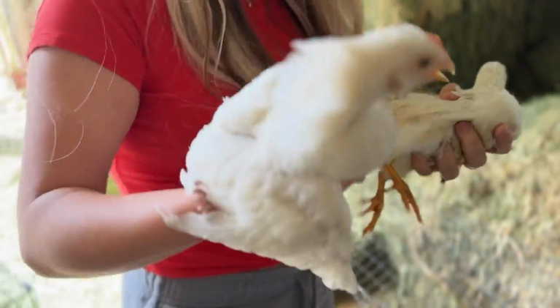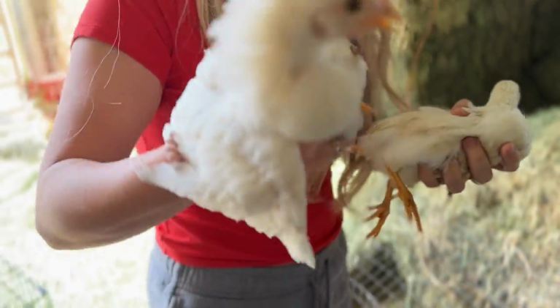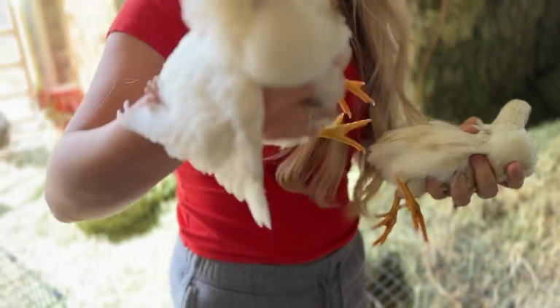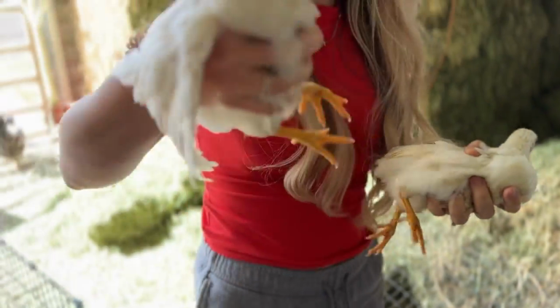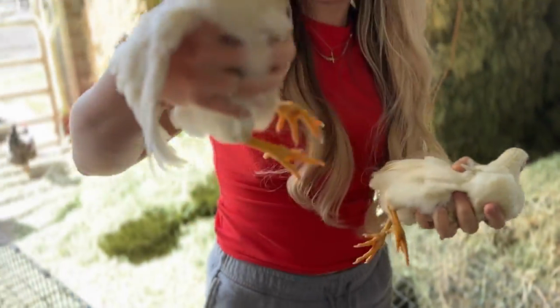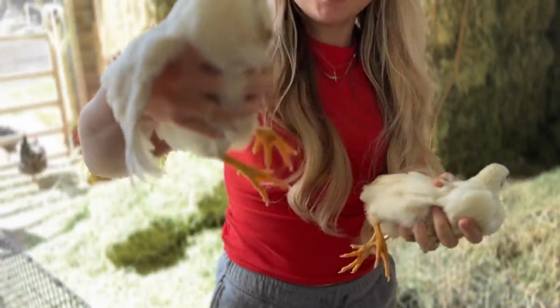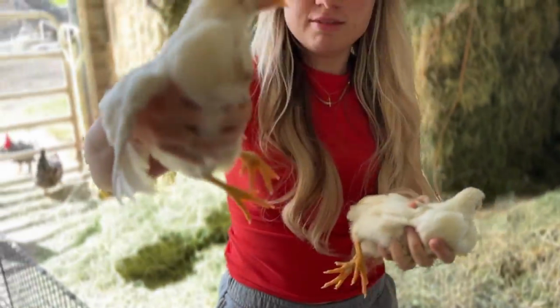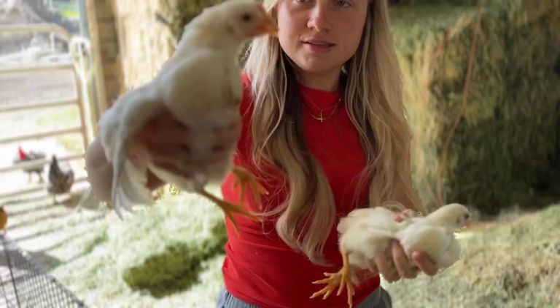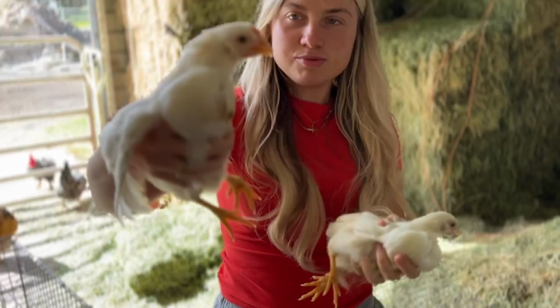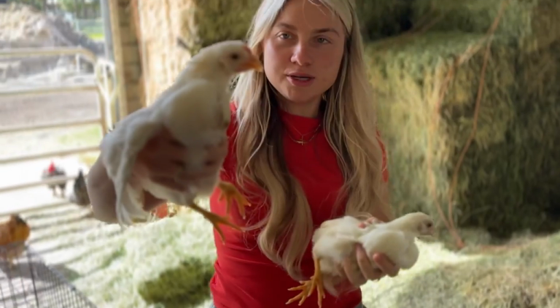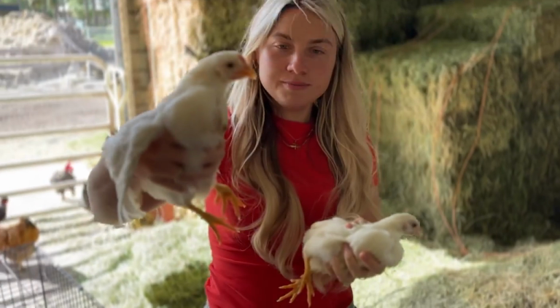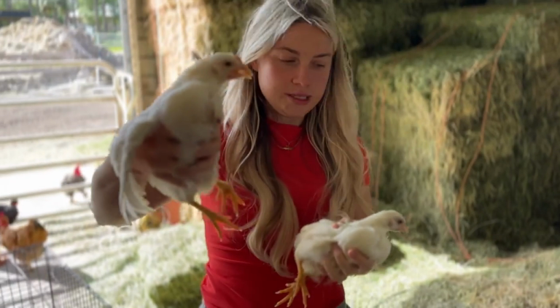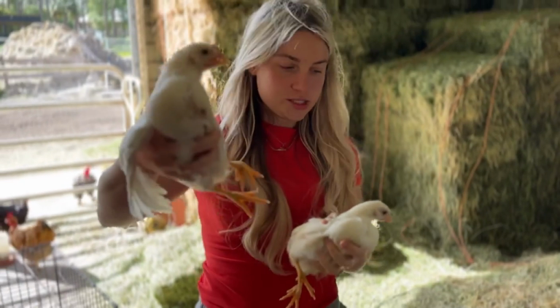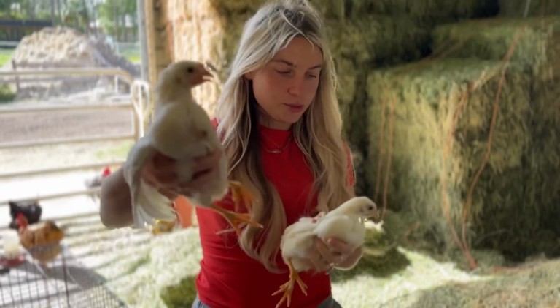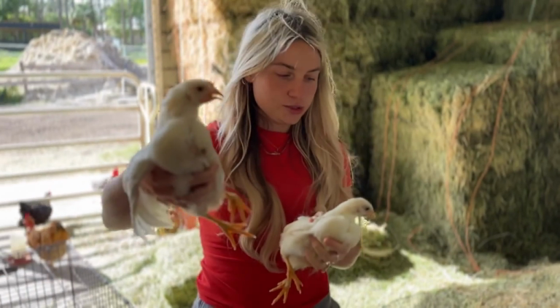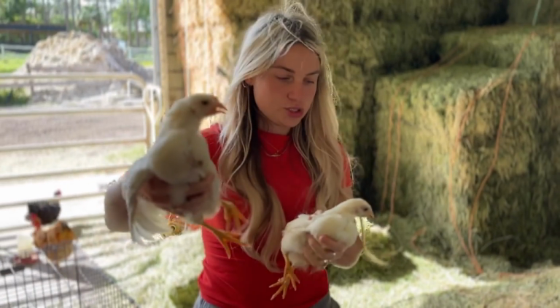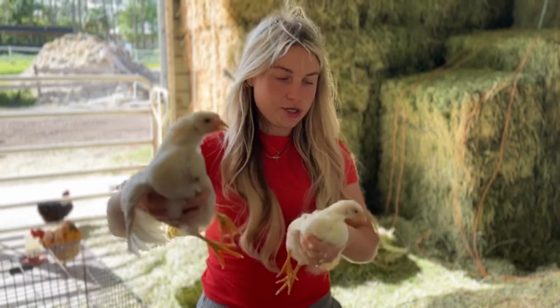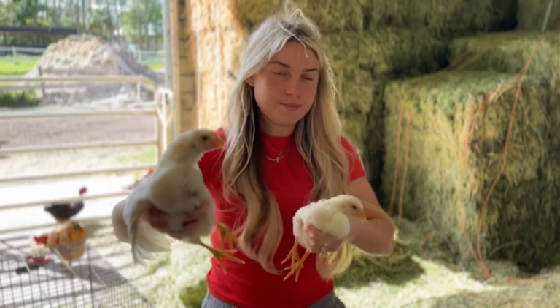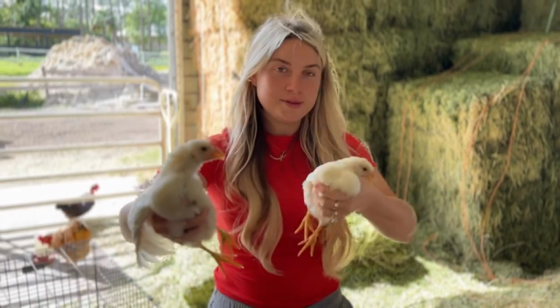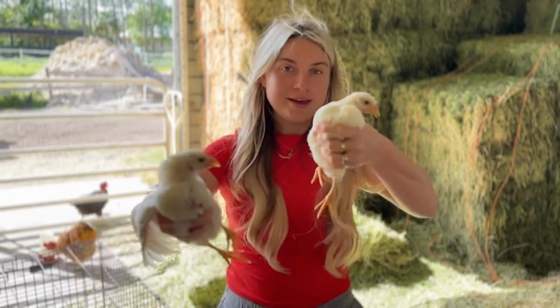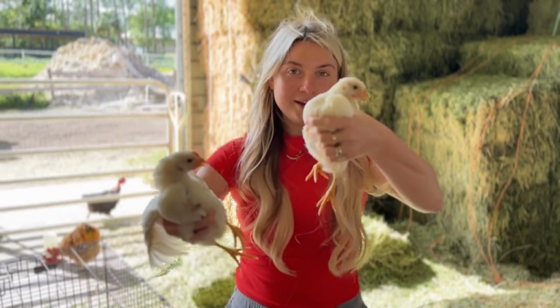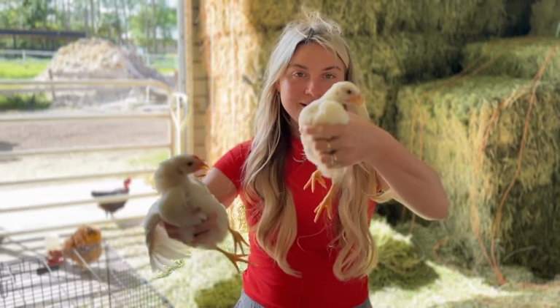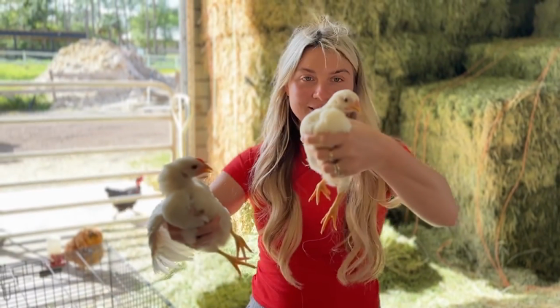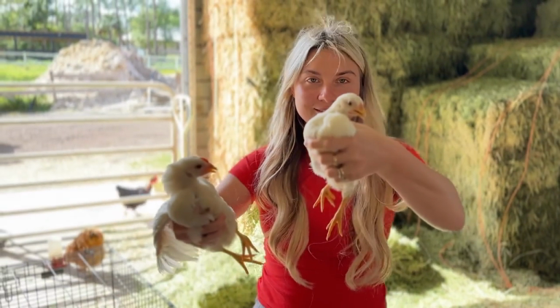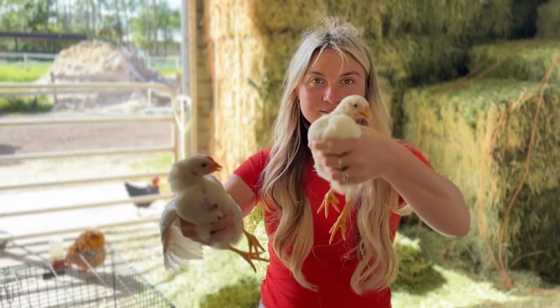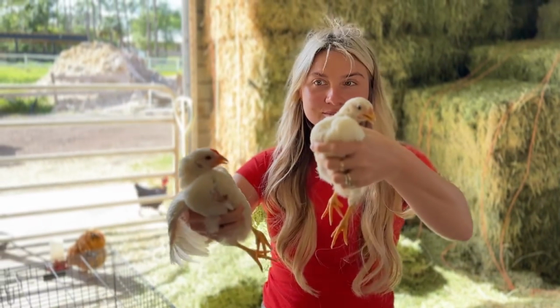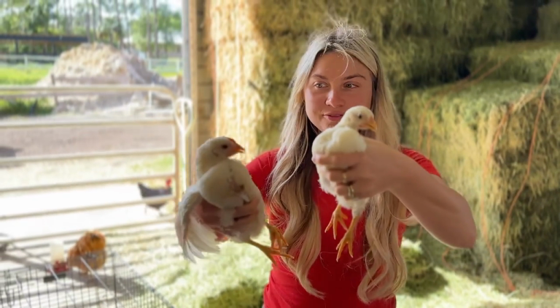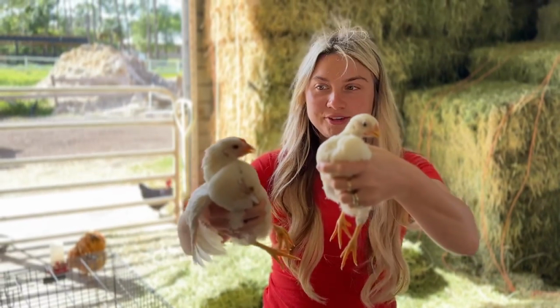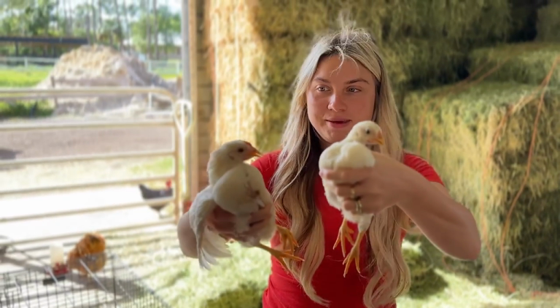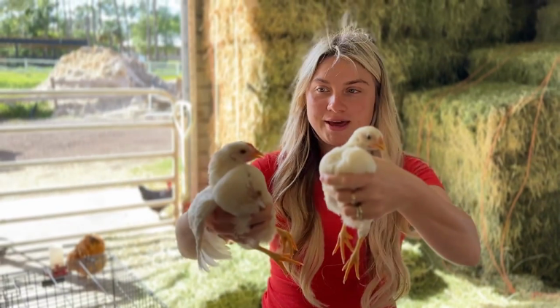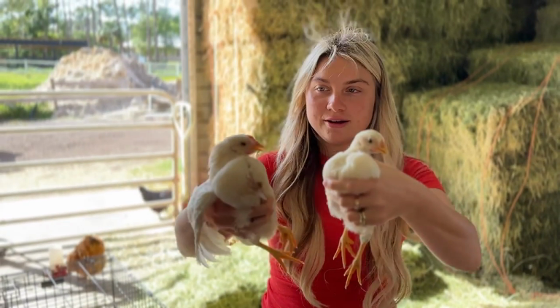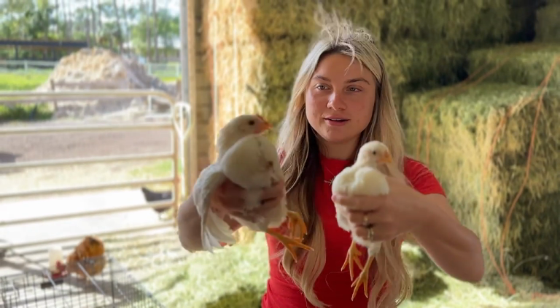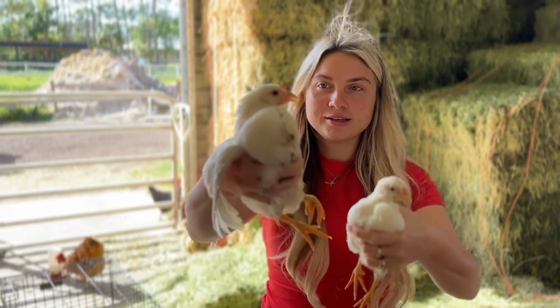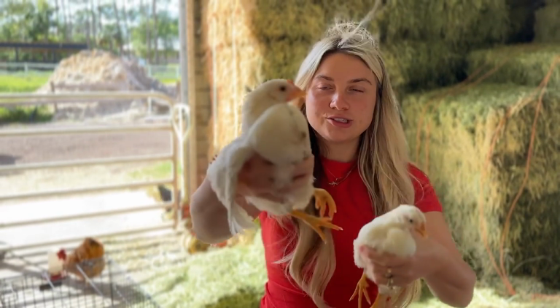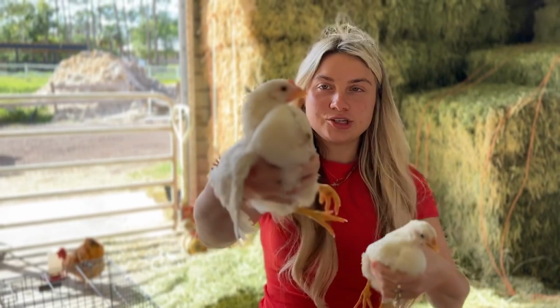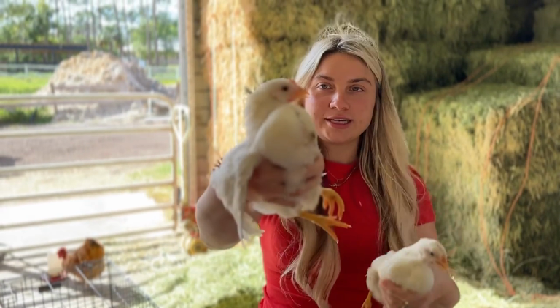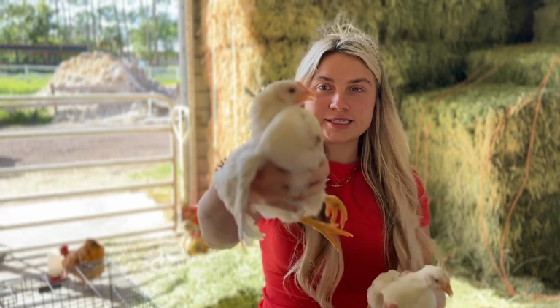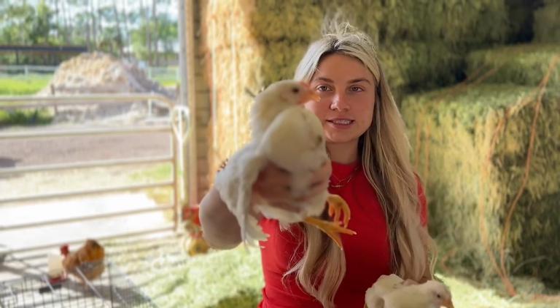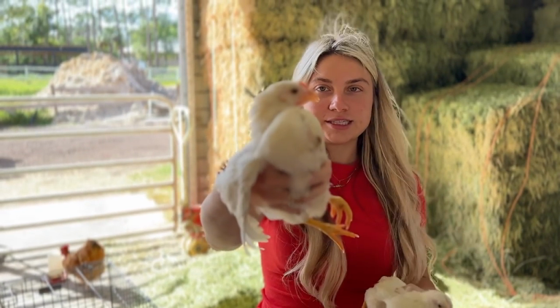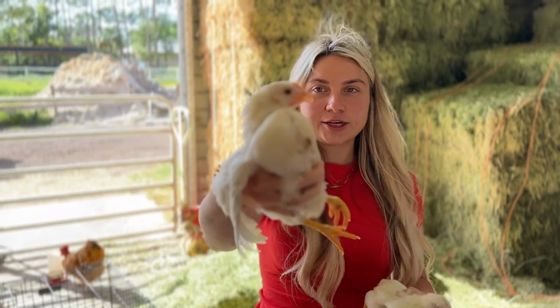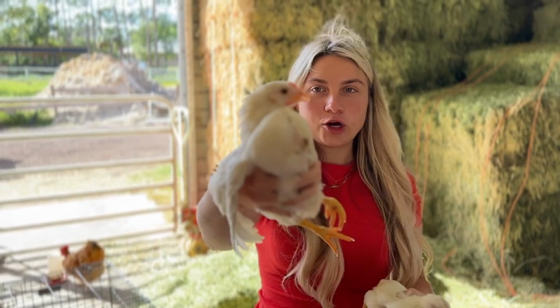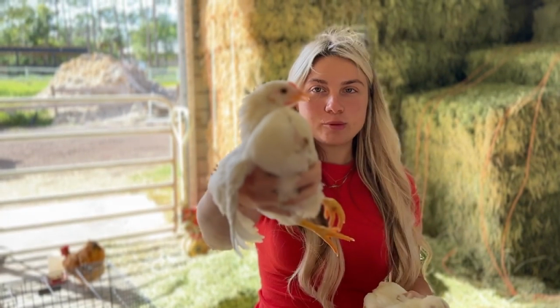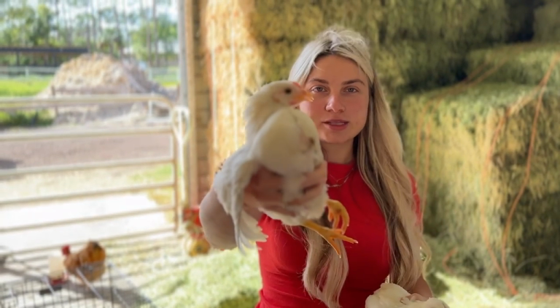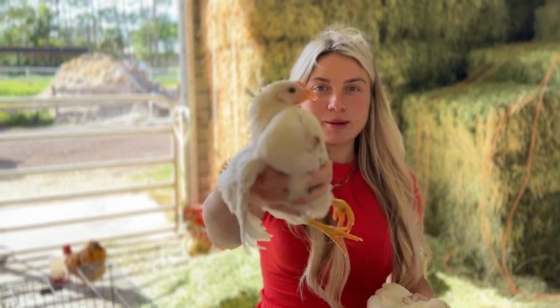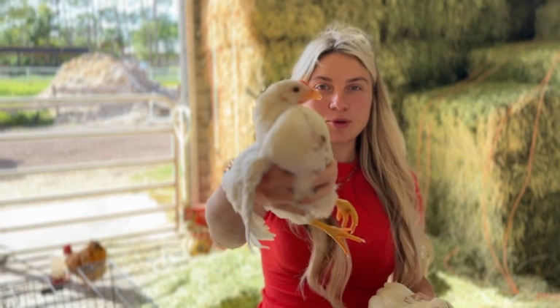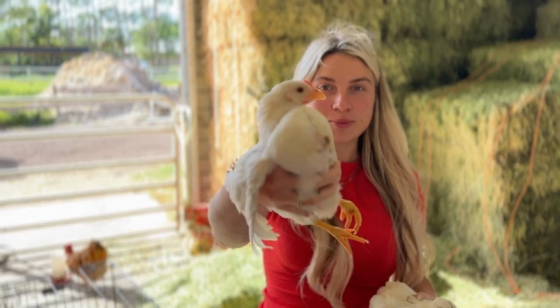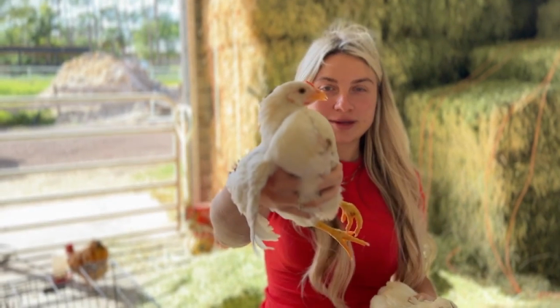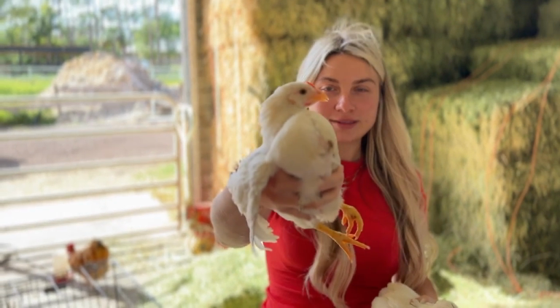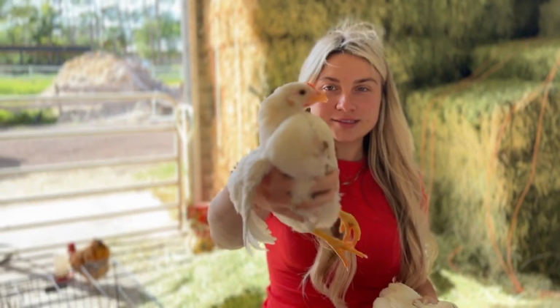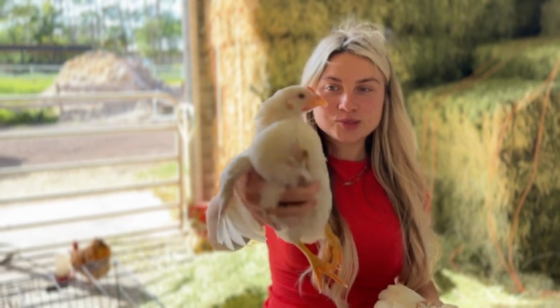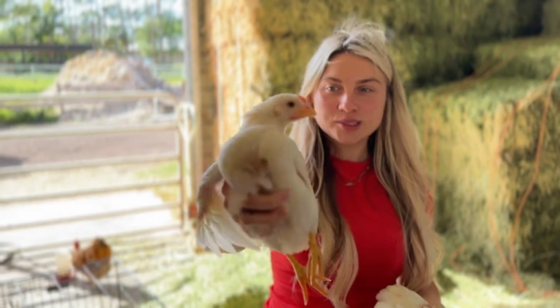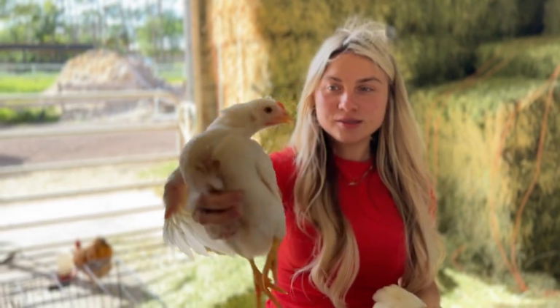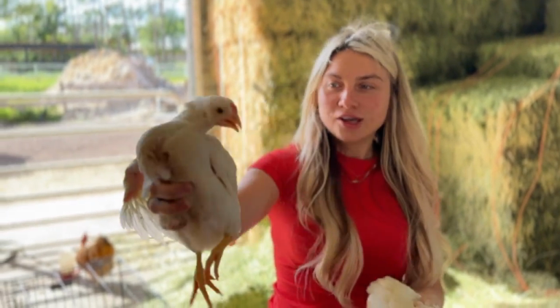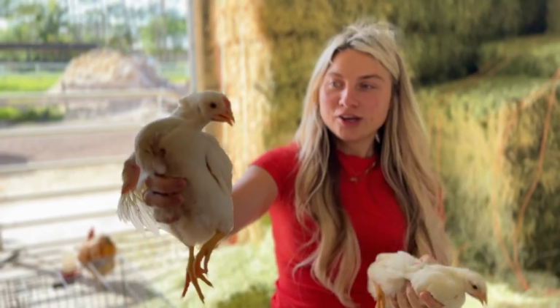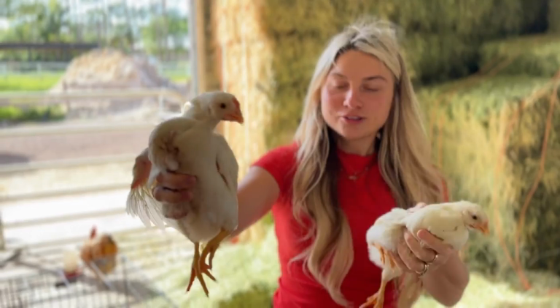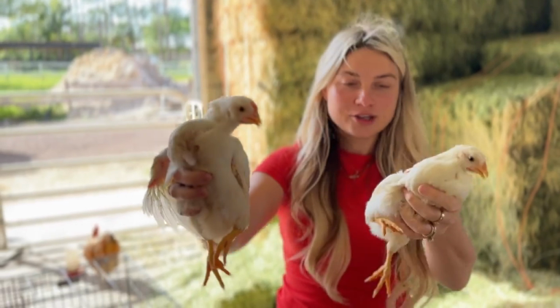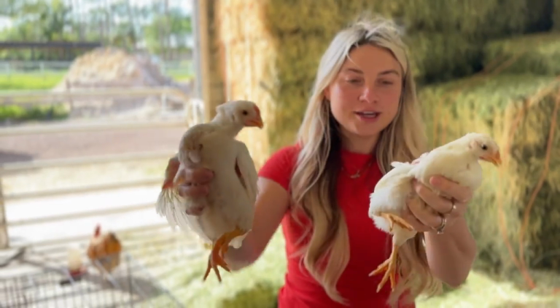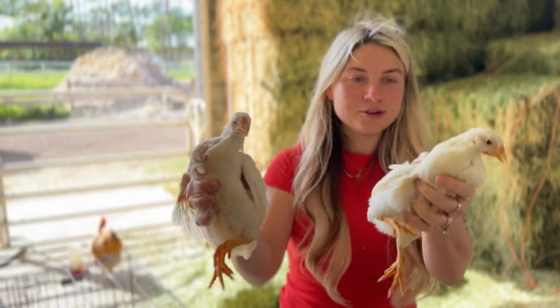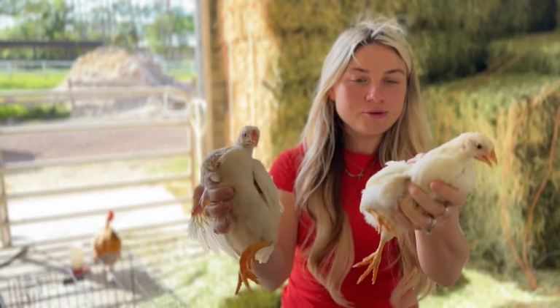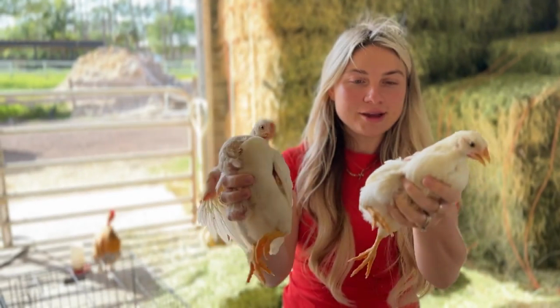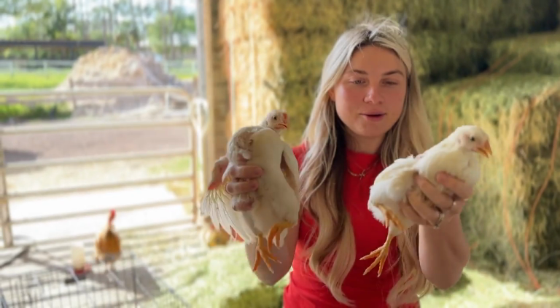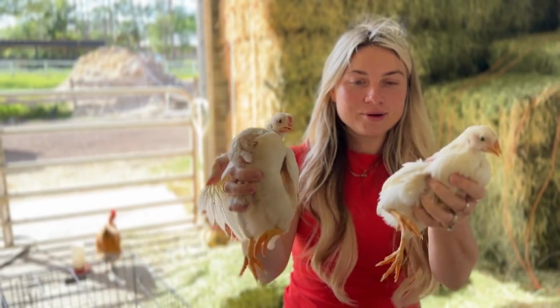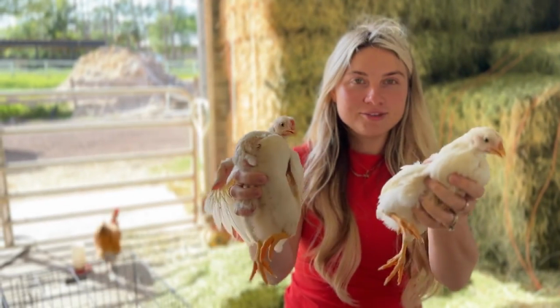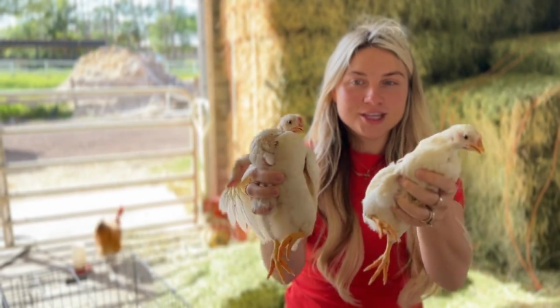I think this one is a rooster and this one's a female. As you guys can see, the comb's a lot more red on this one. Kind of cool — we got one of each.